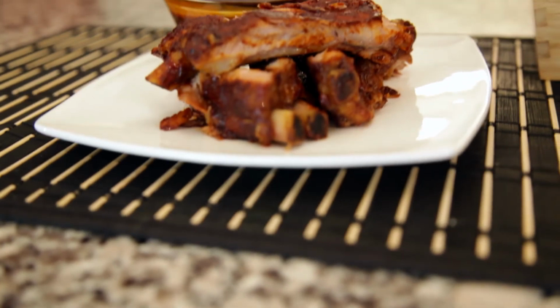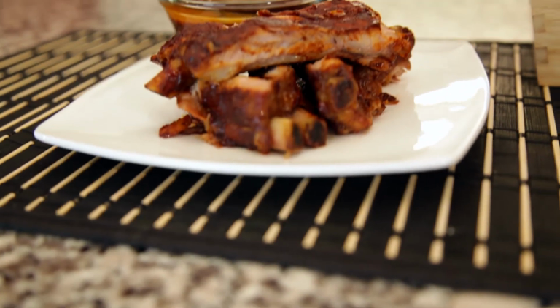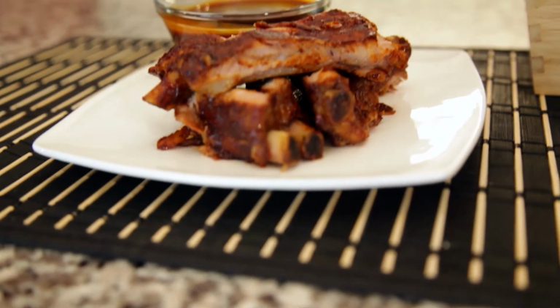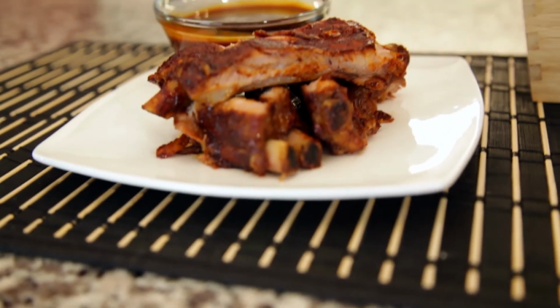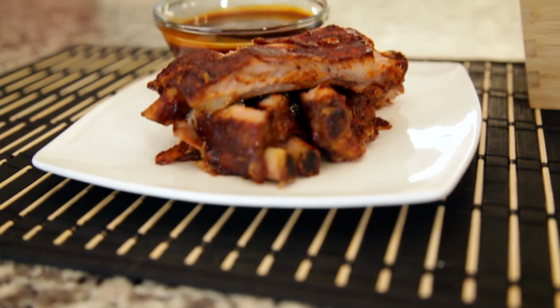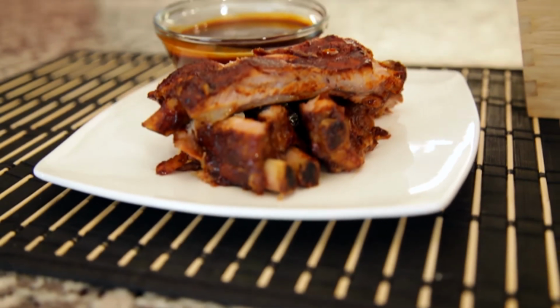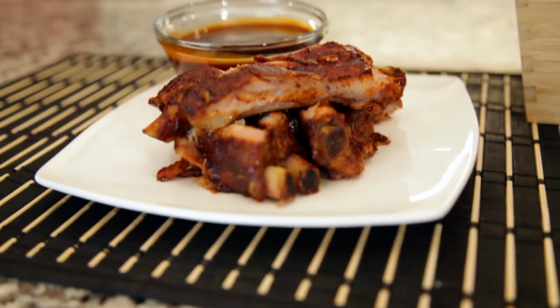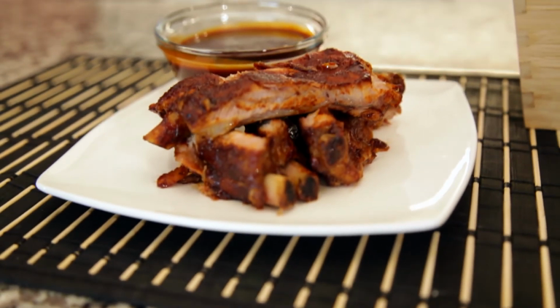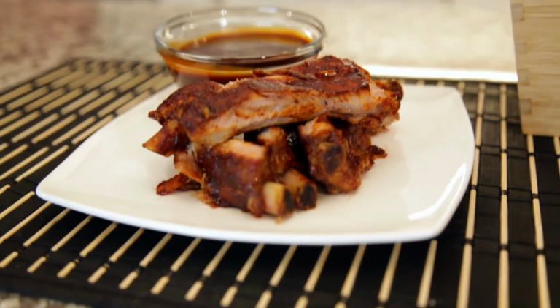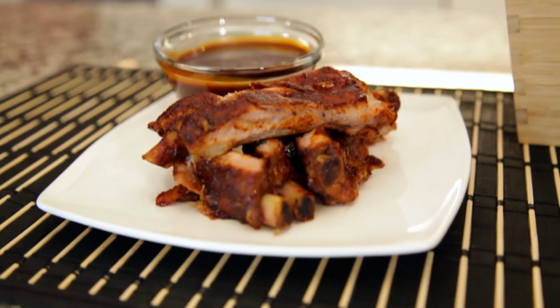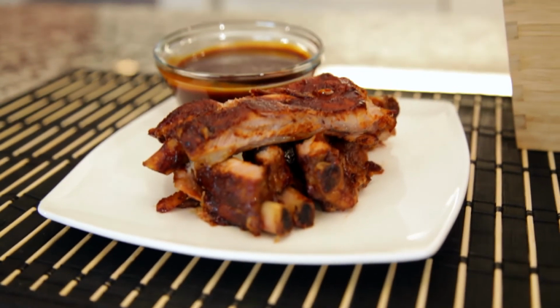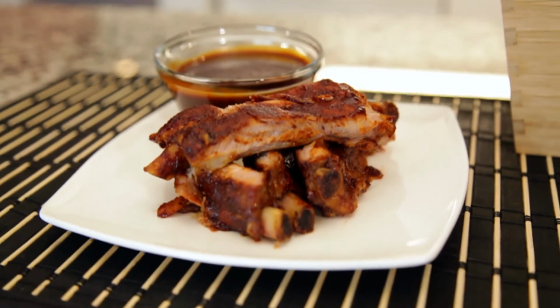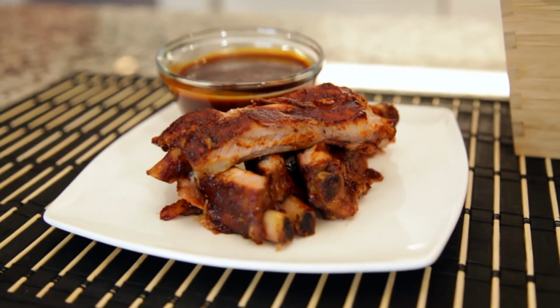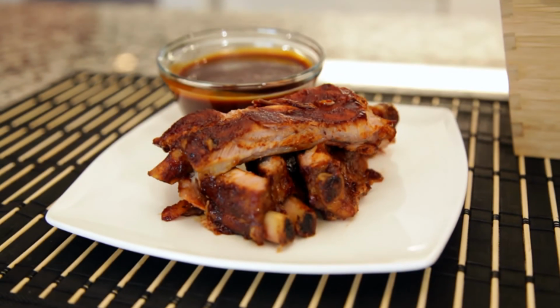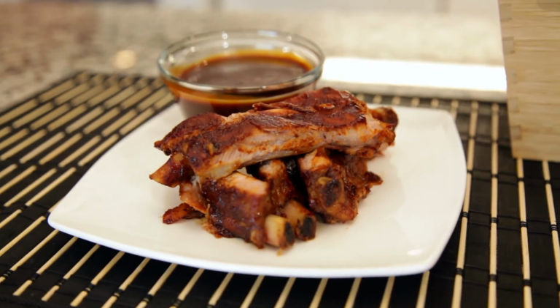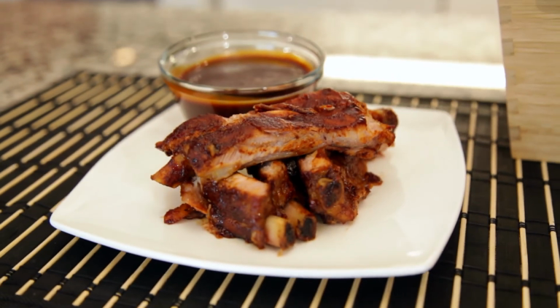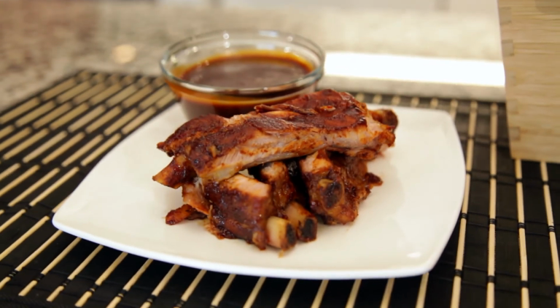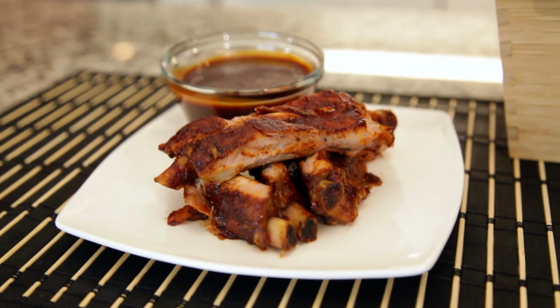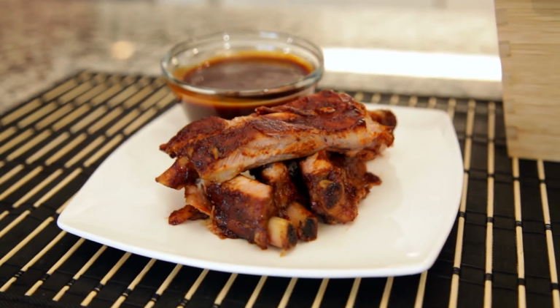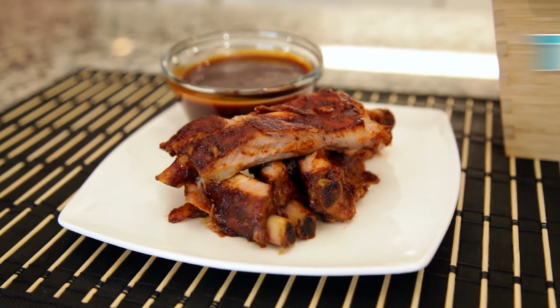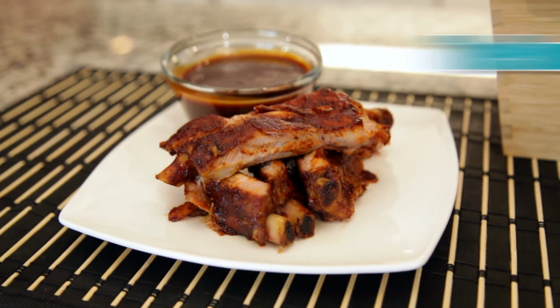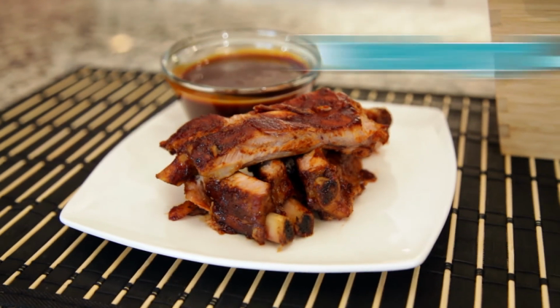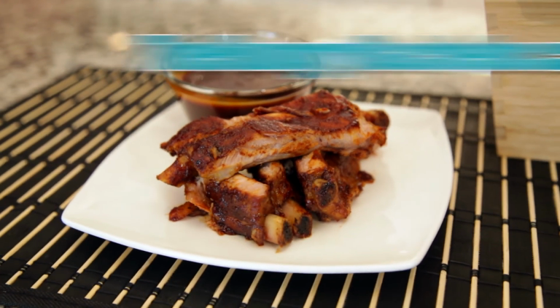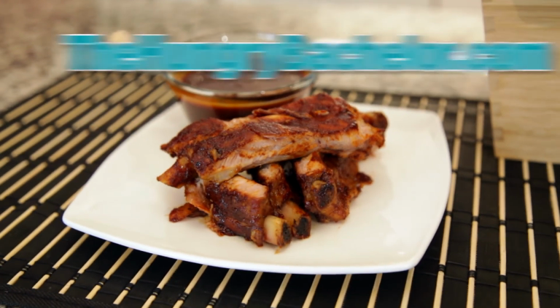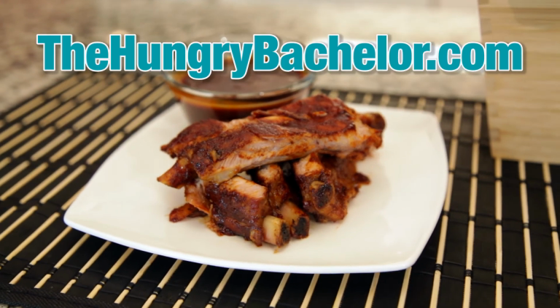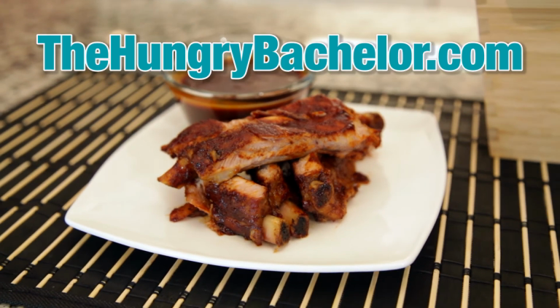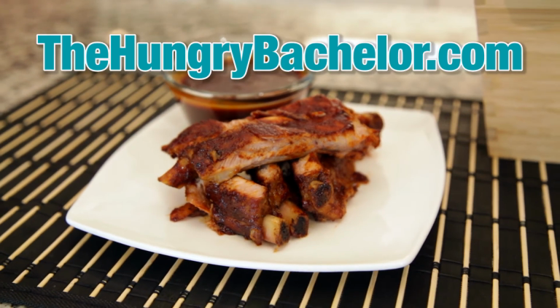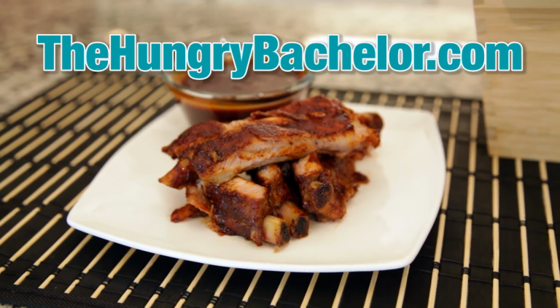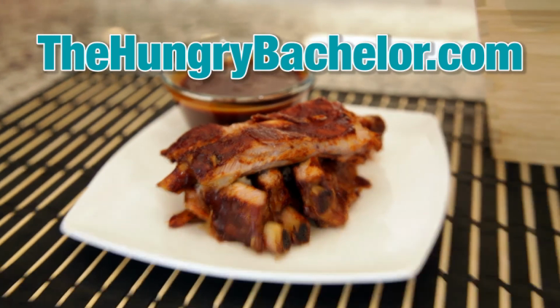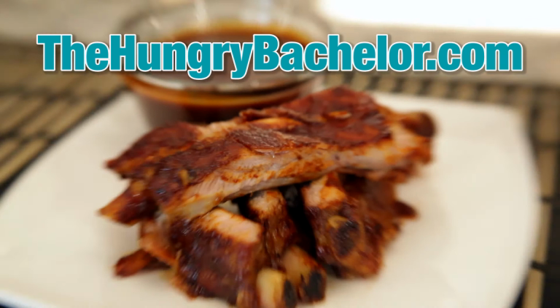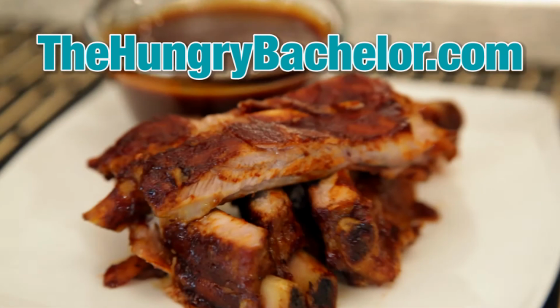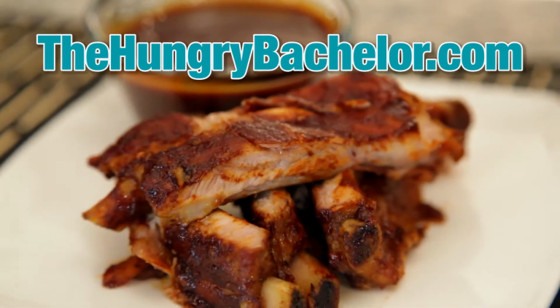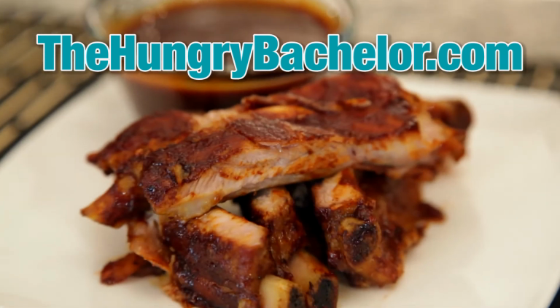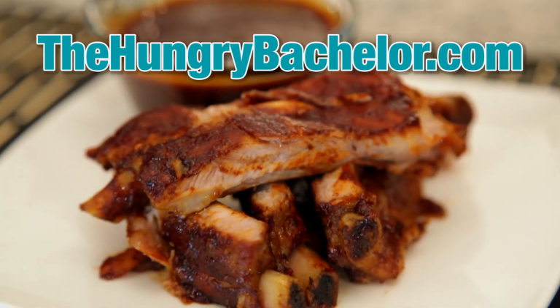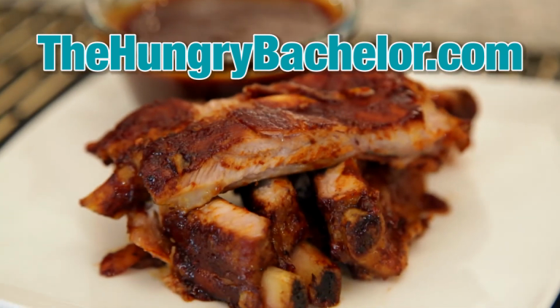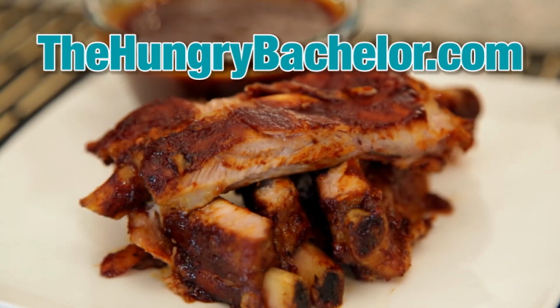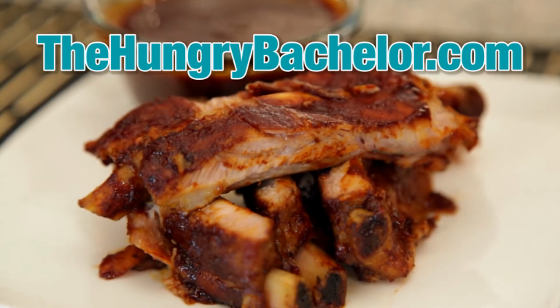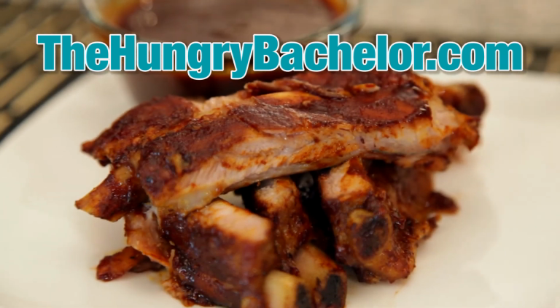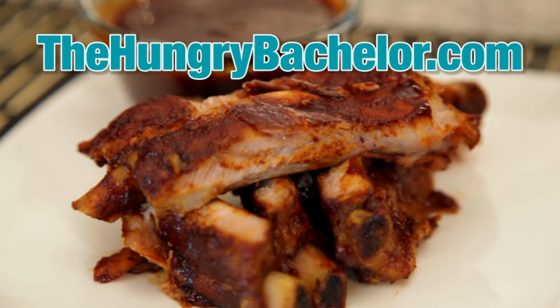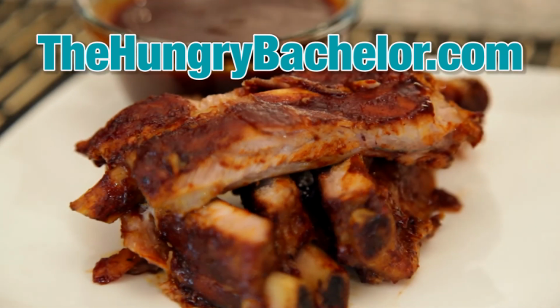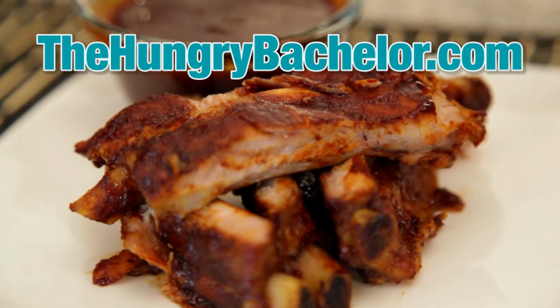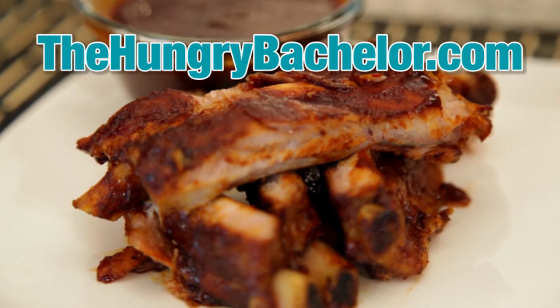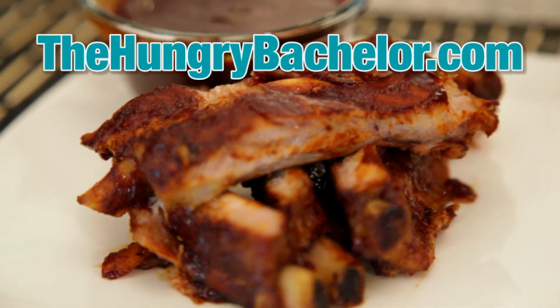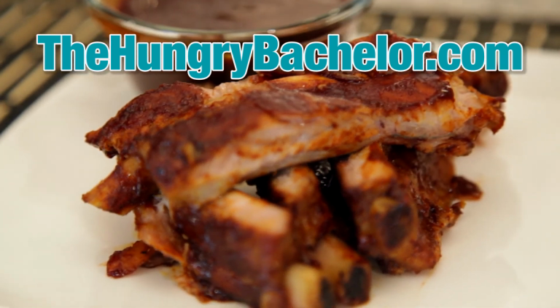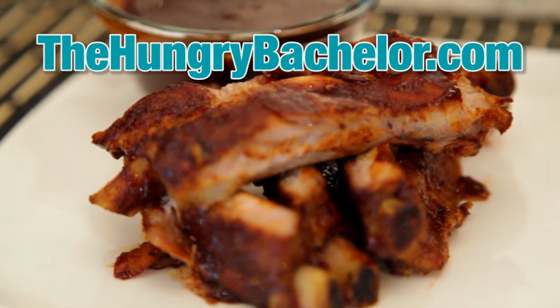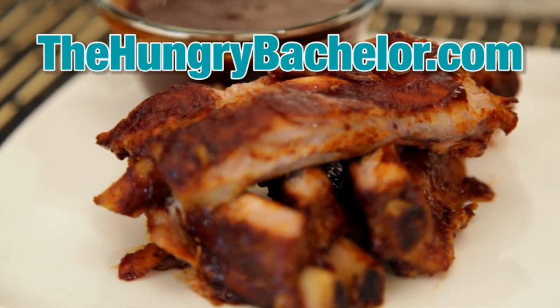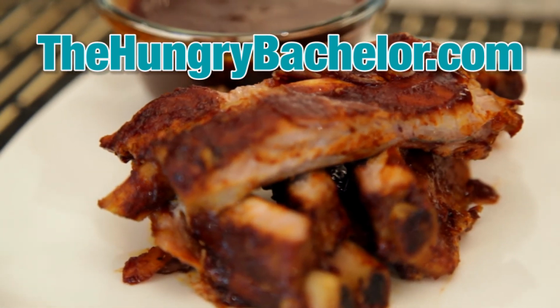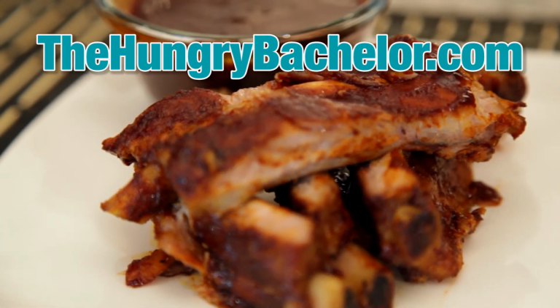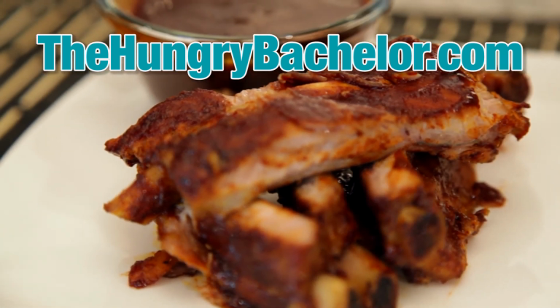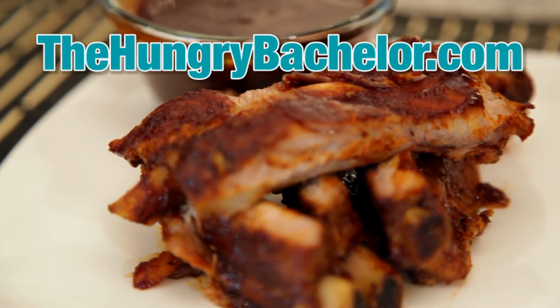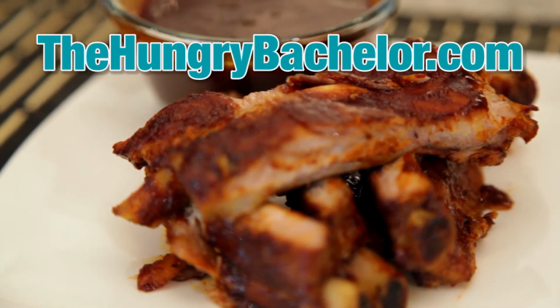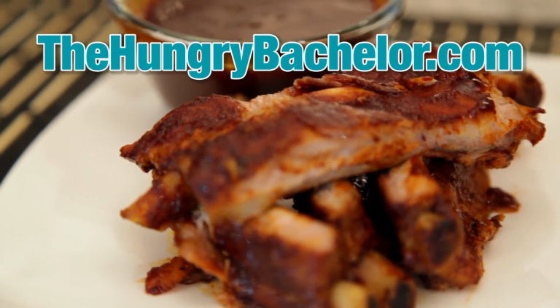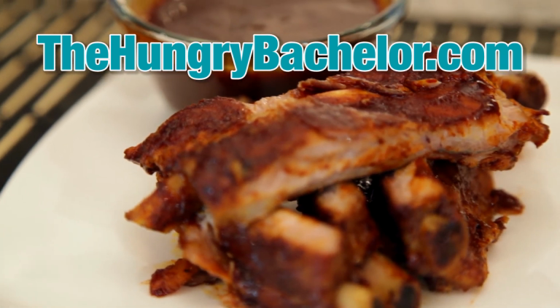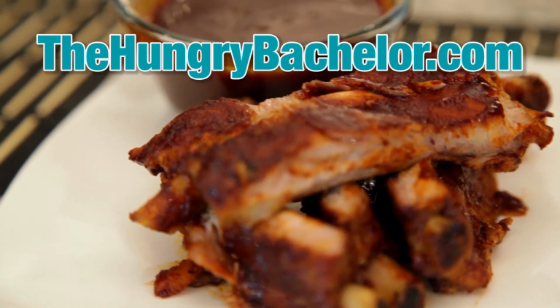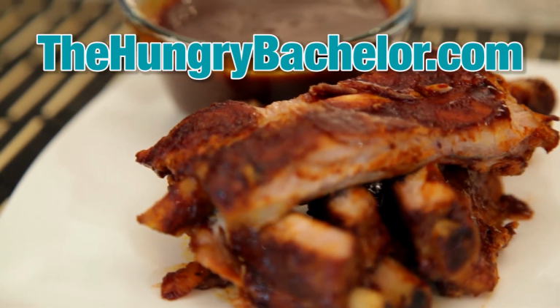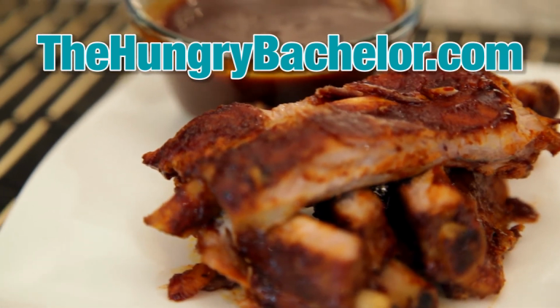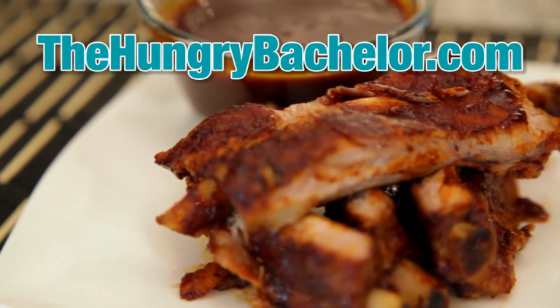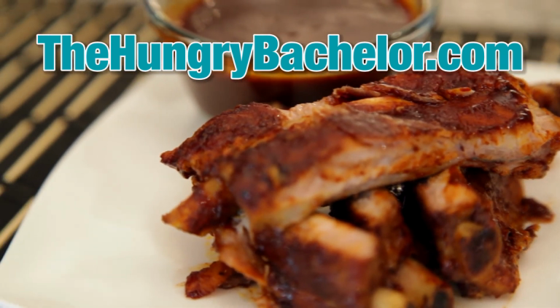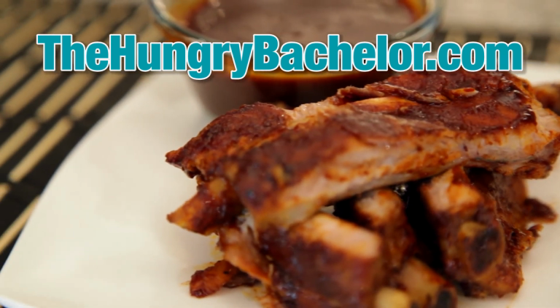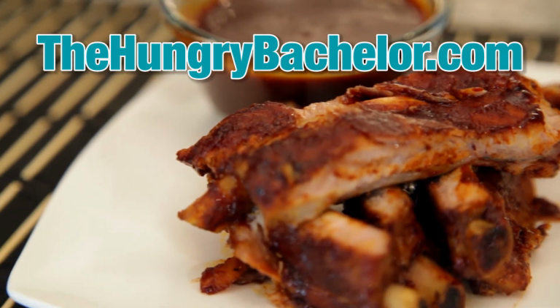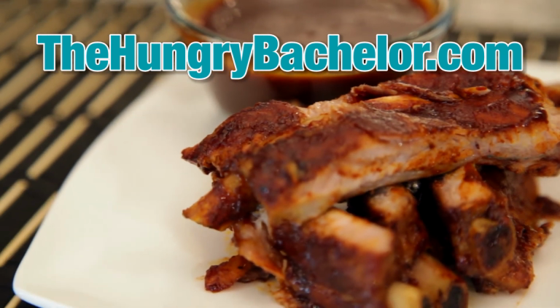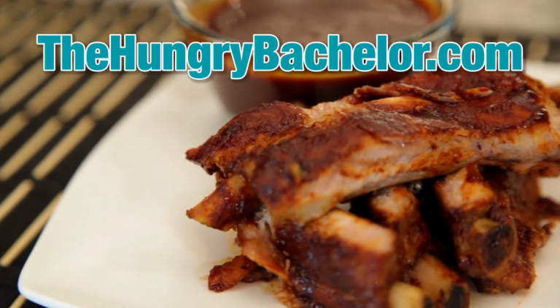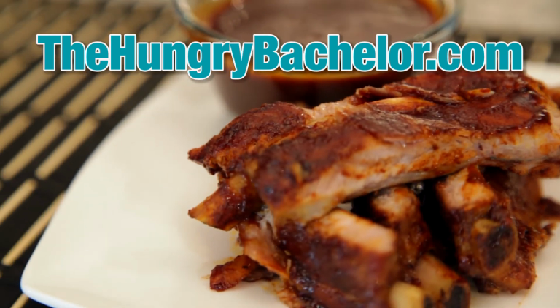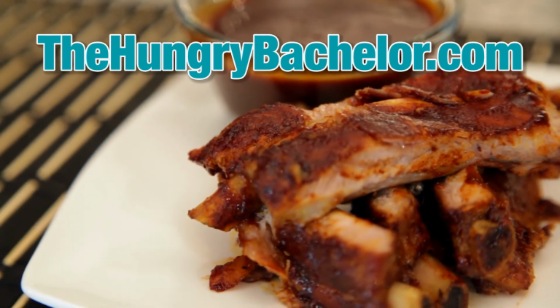For the full recipe visit TheHungryBachelor.com and don't forget to subscribe to our YouTube channel for more videos coming soon.